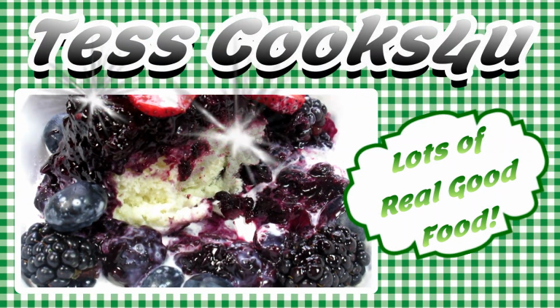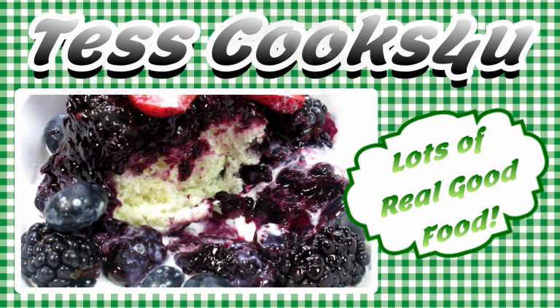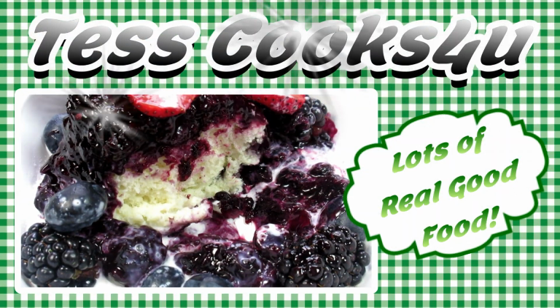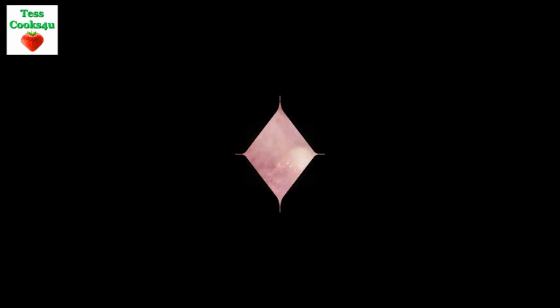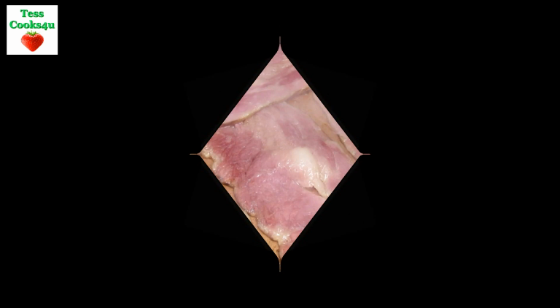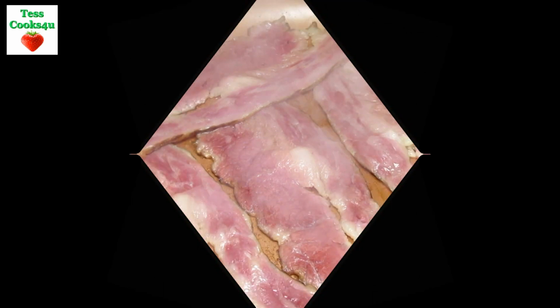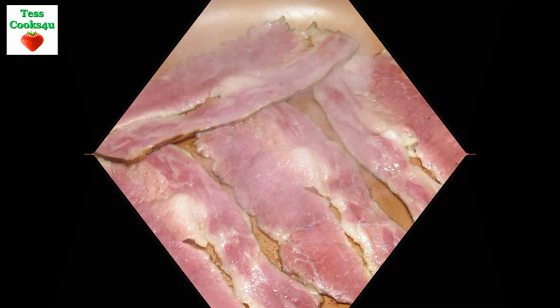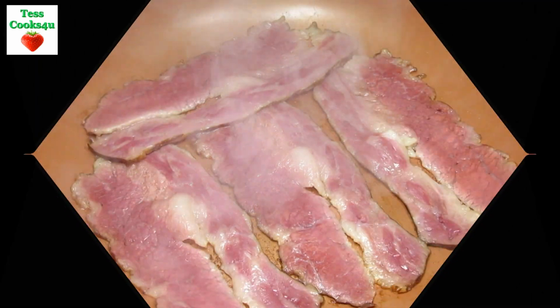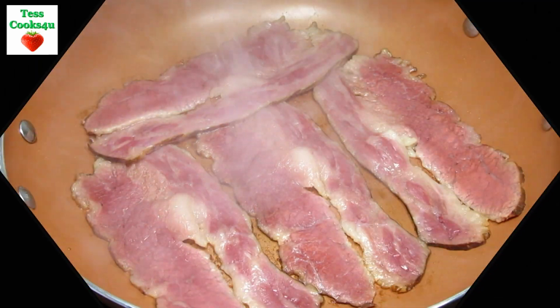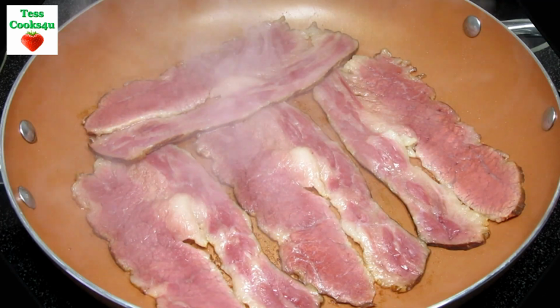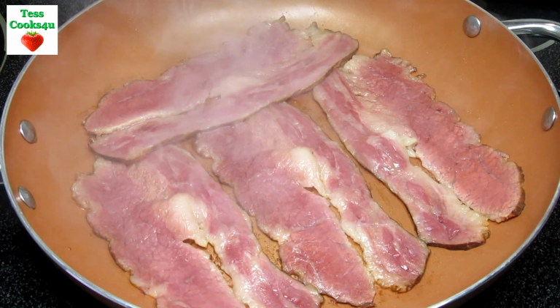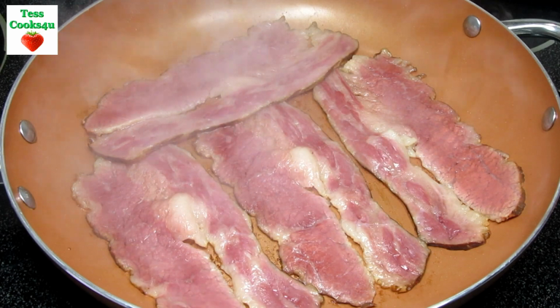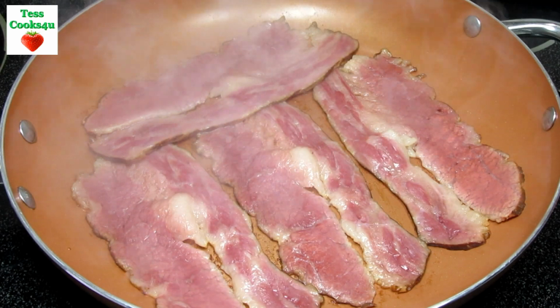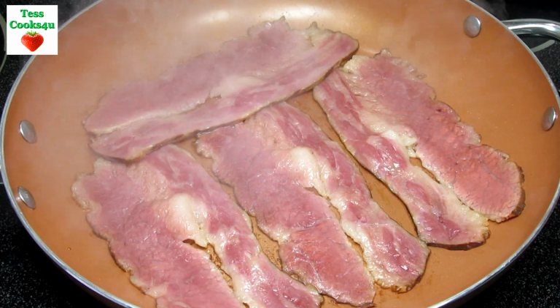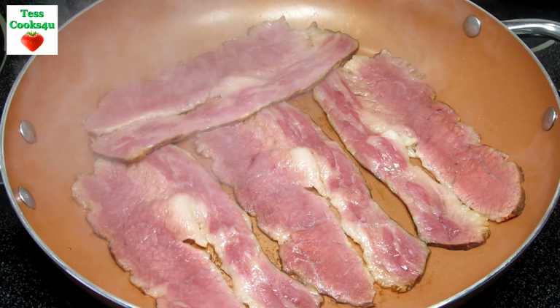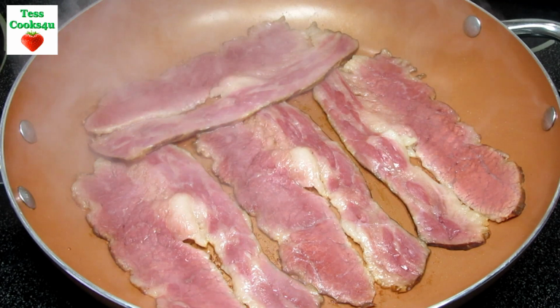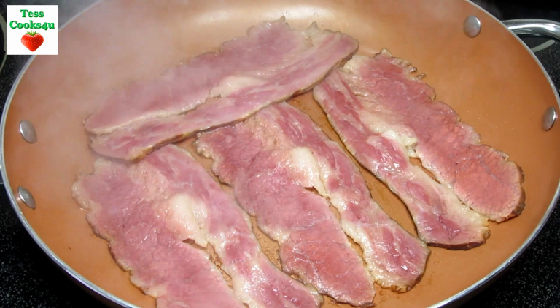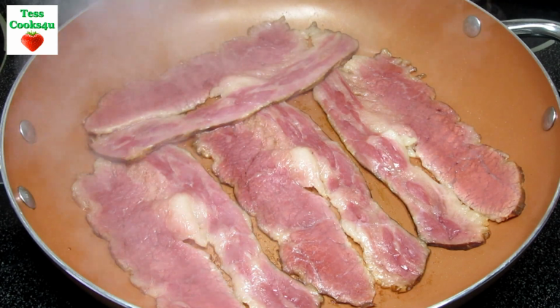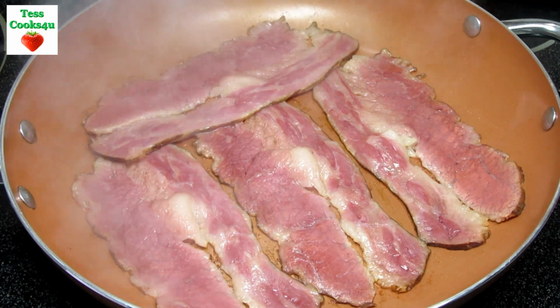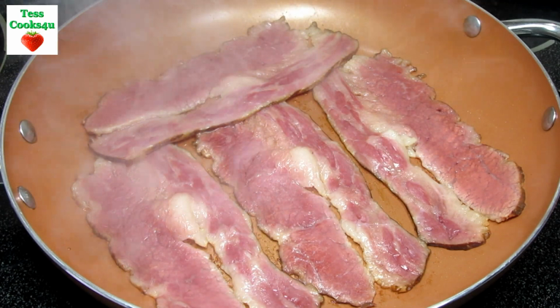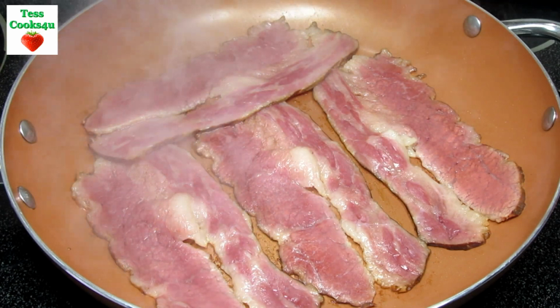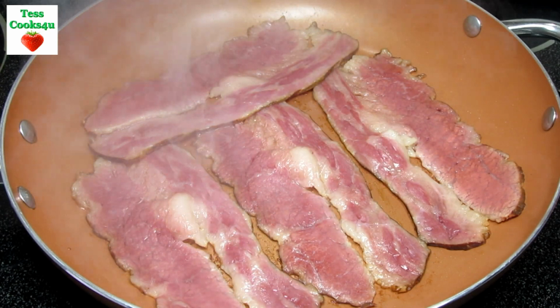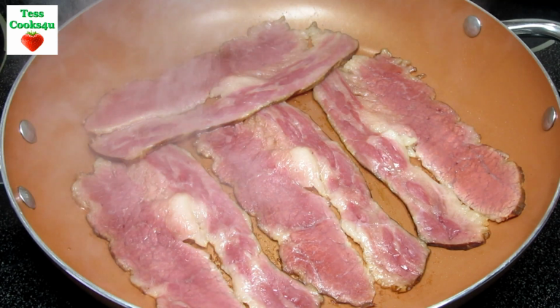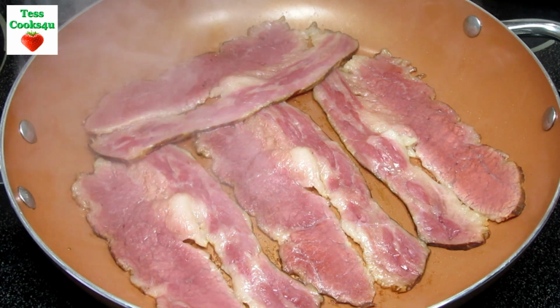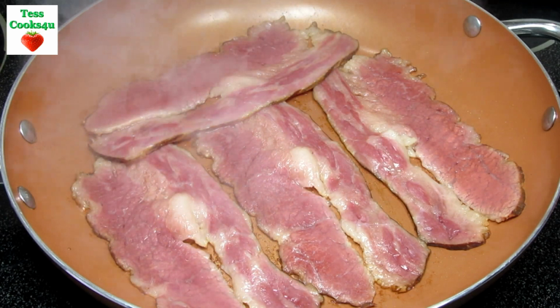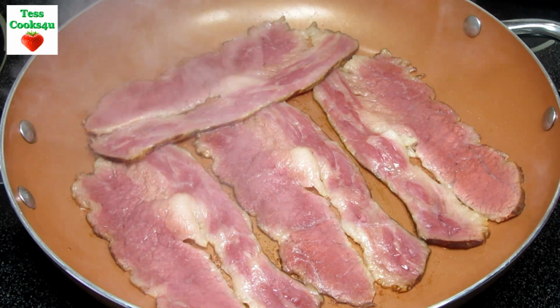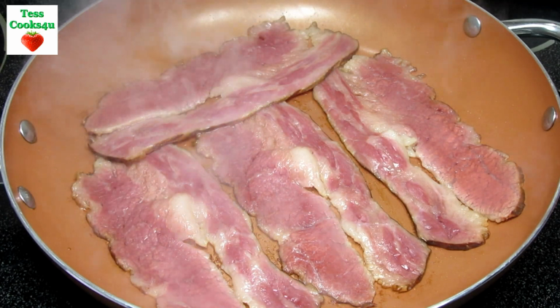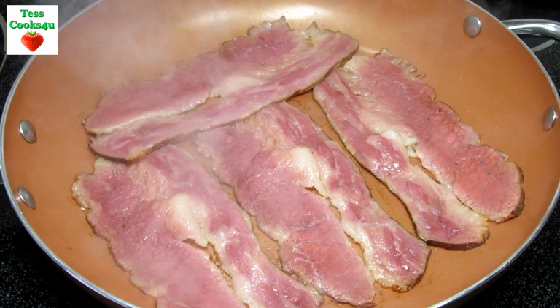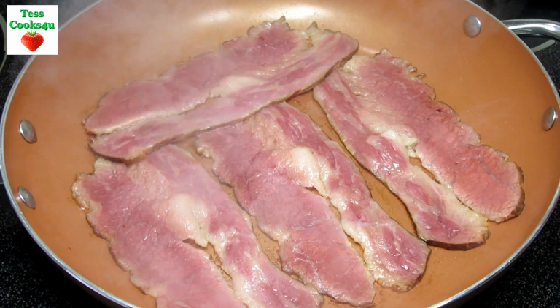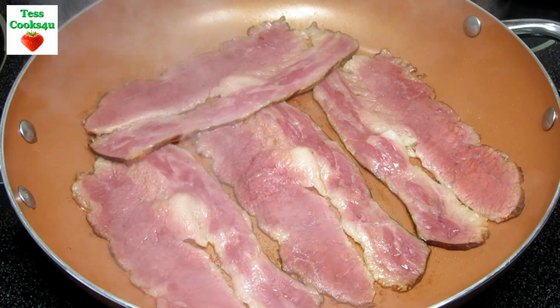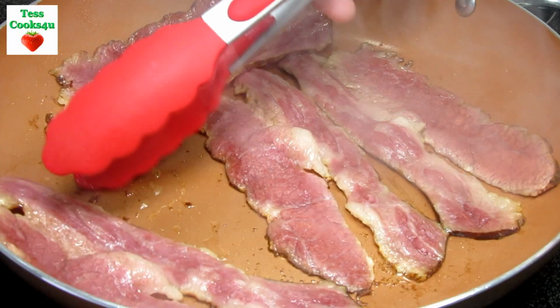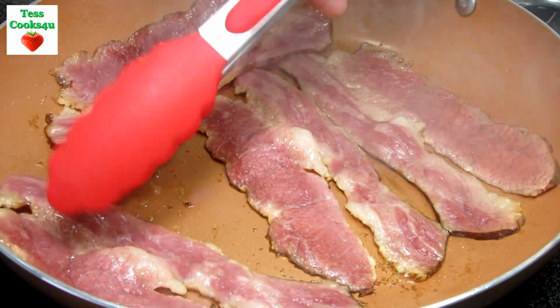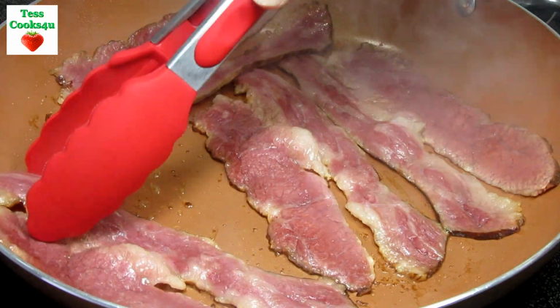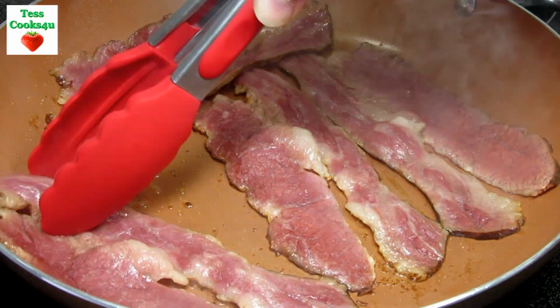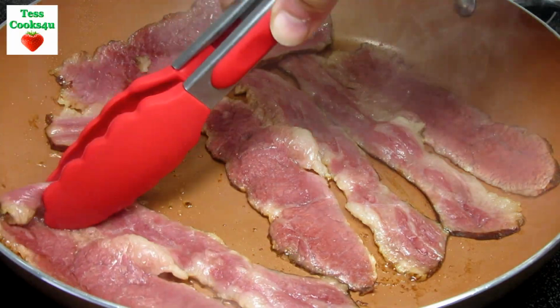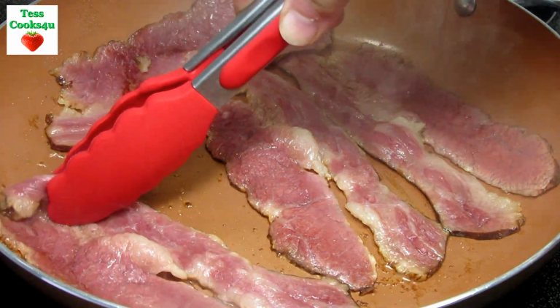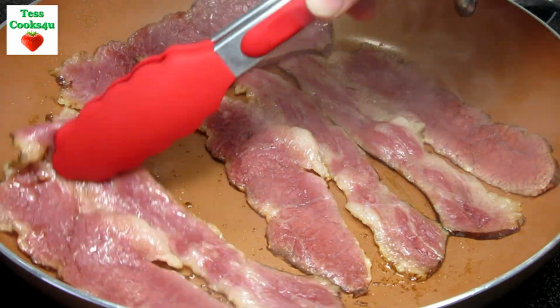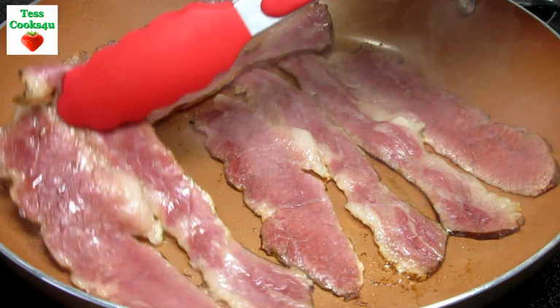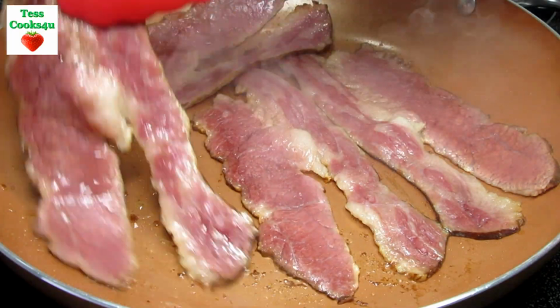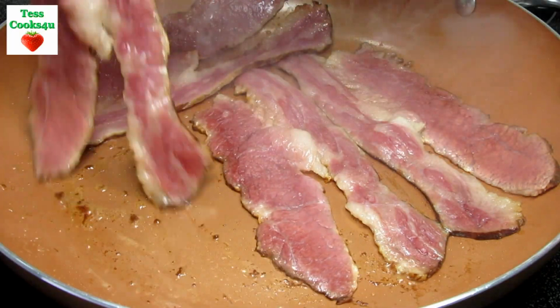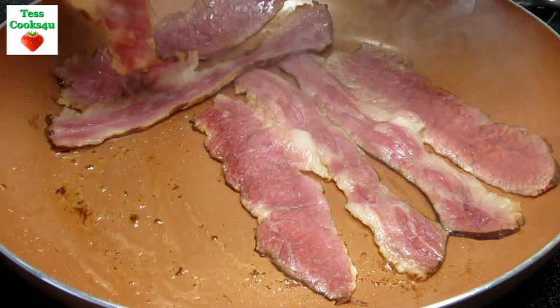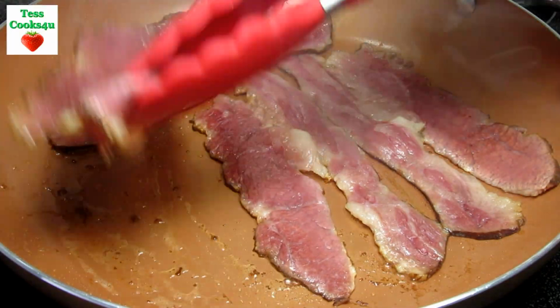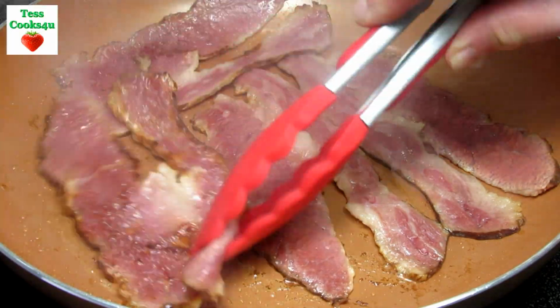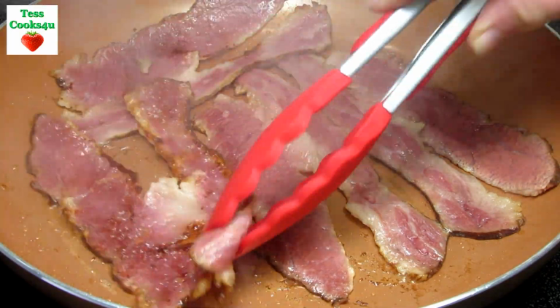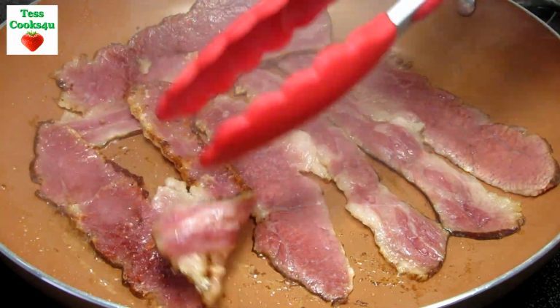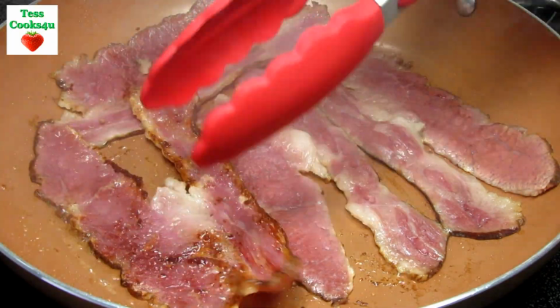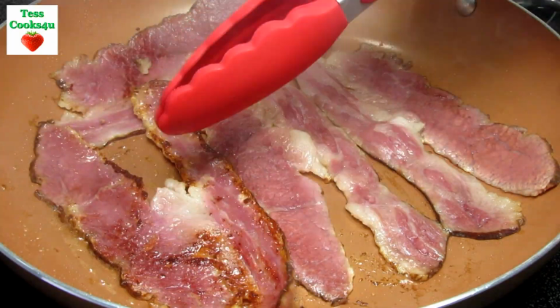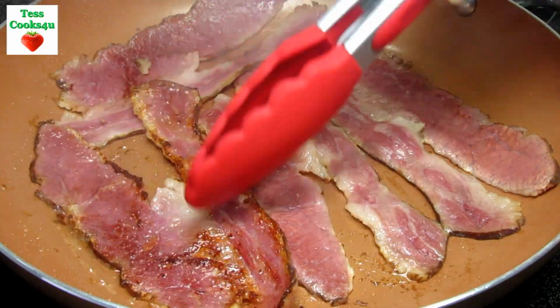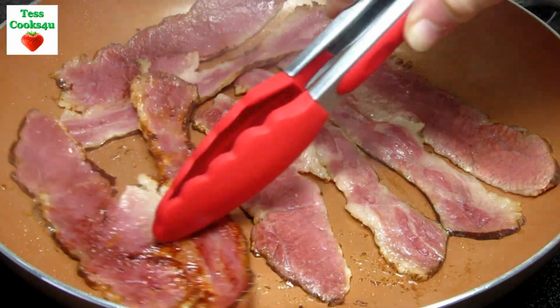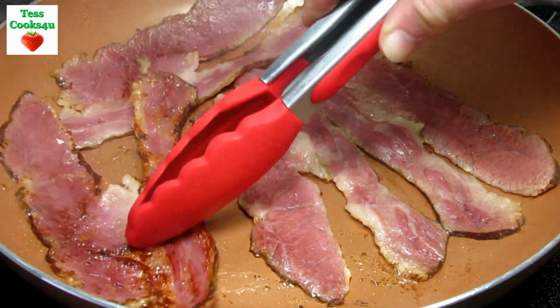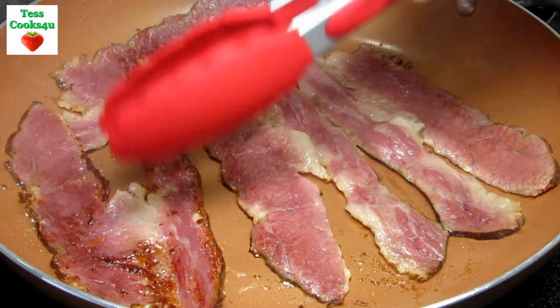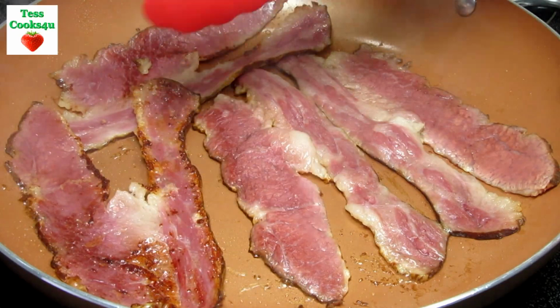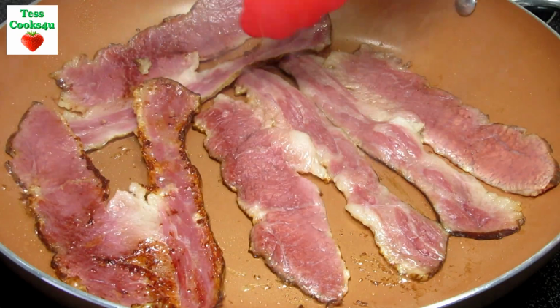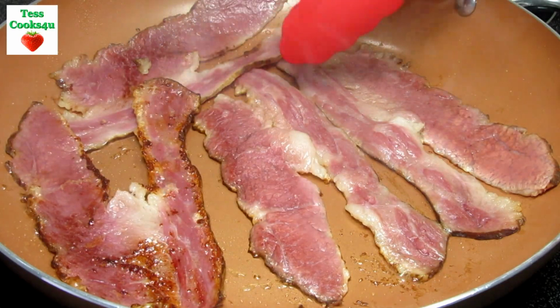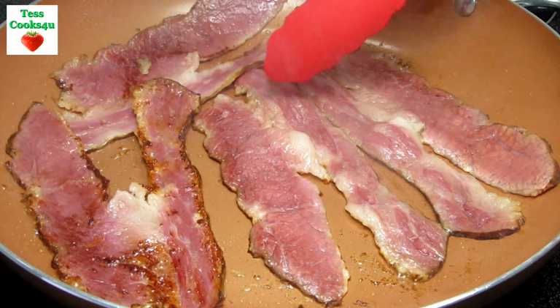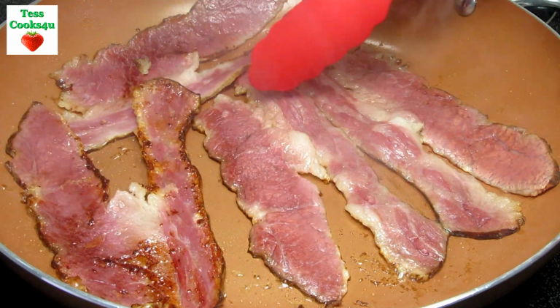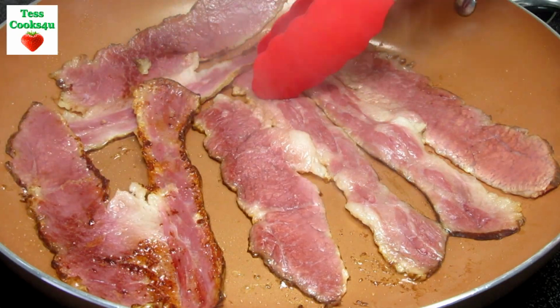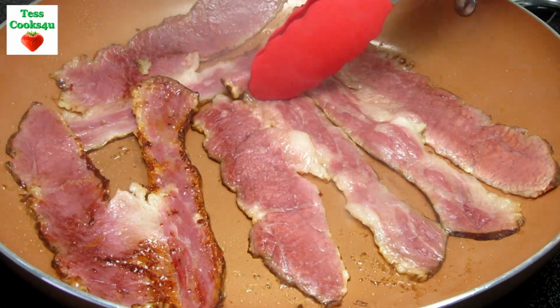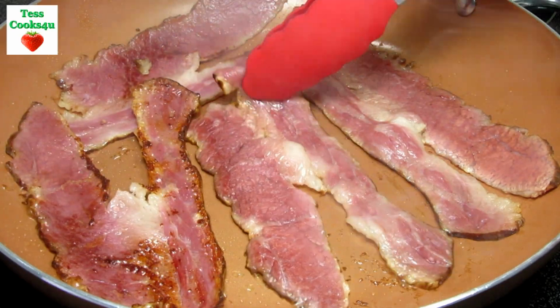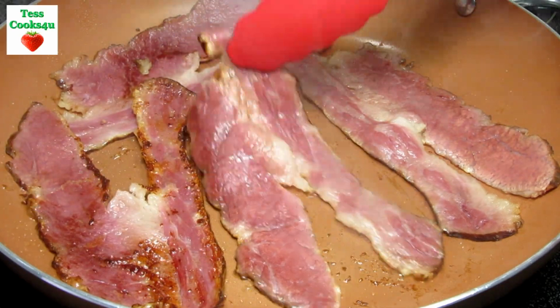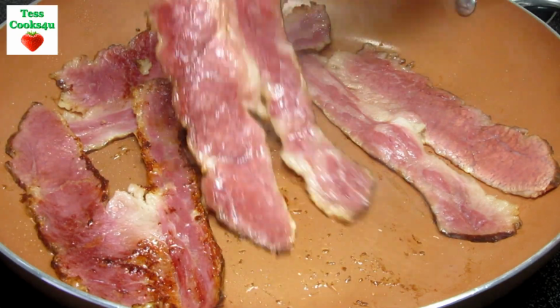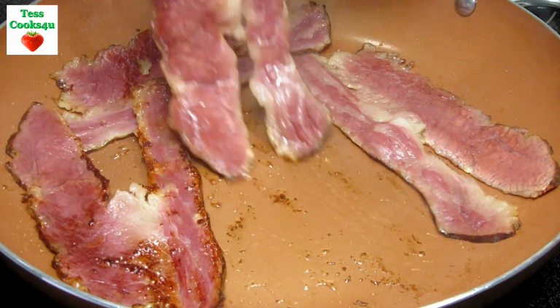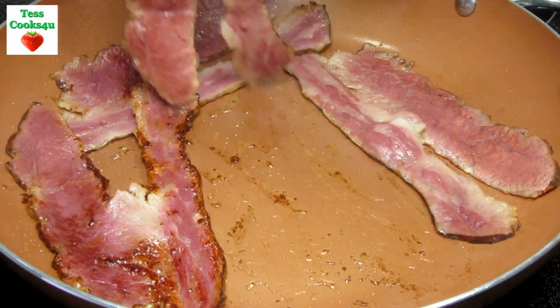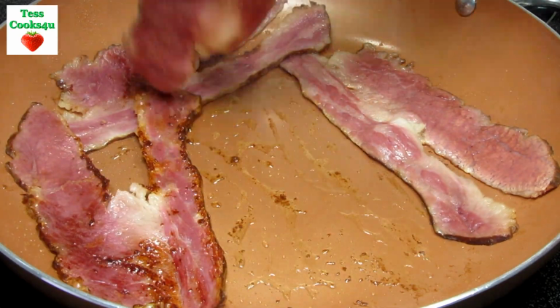The key to cooking good creamy and fluffy scrambled eggs is the cooking temperature. You want to cook them on a low heat and slow.